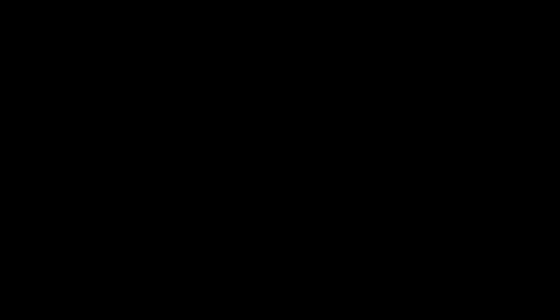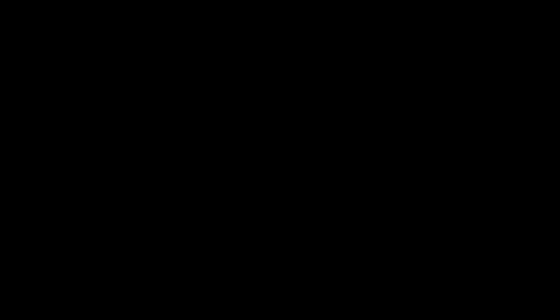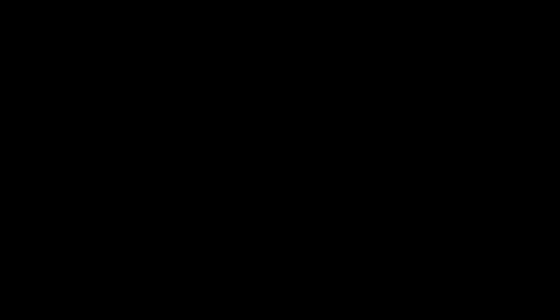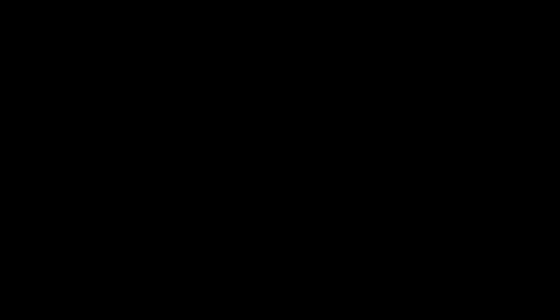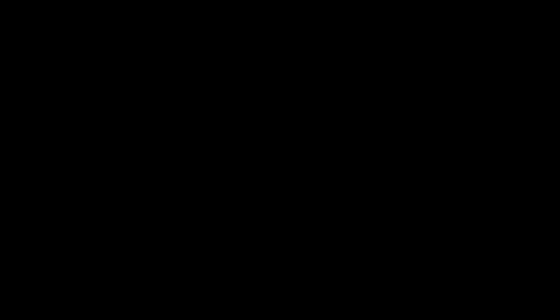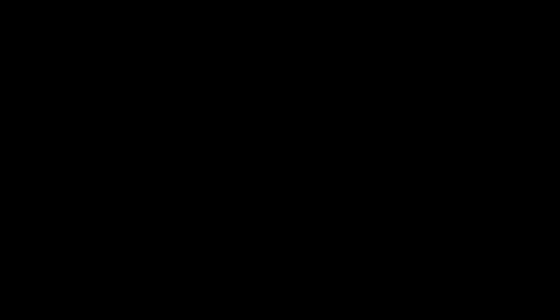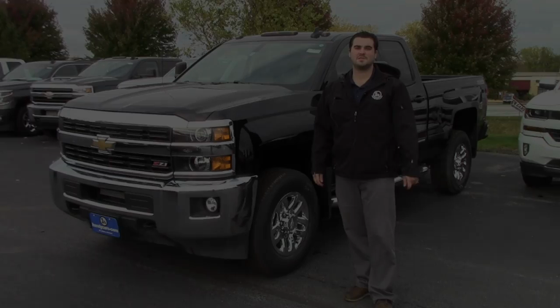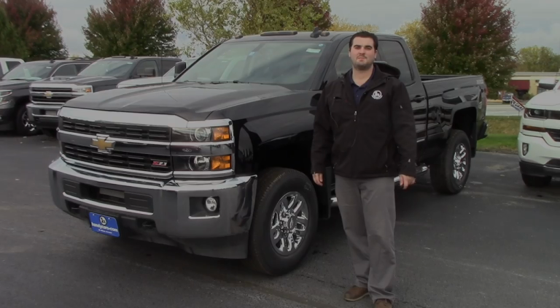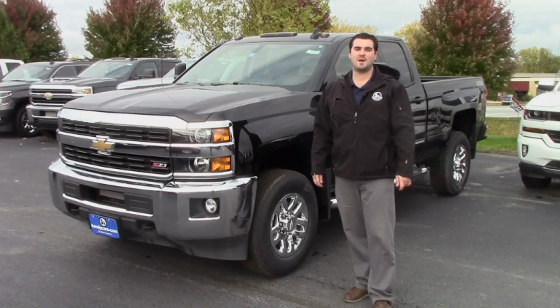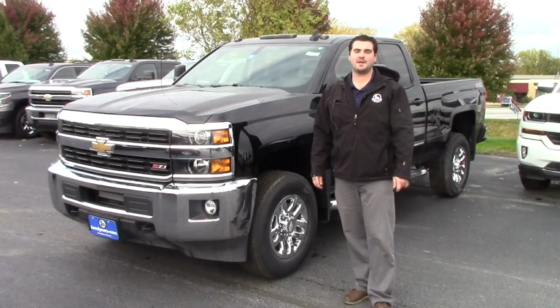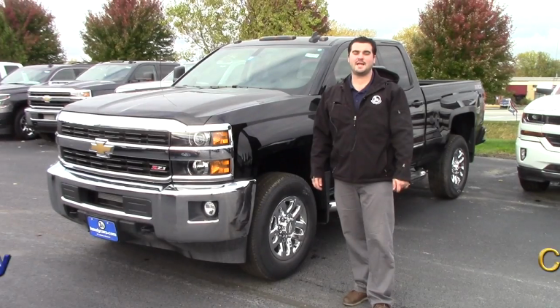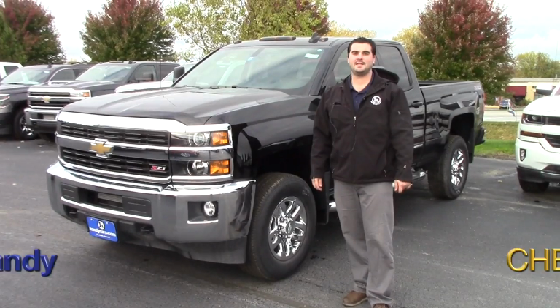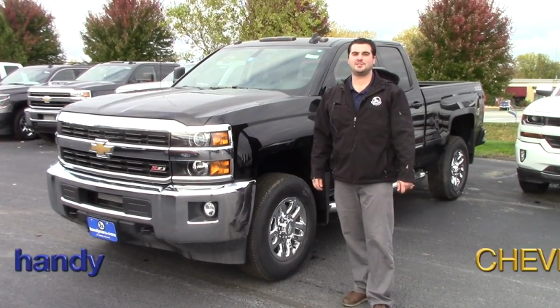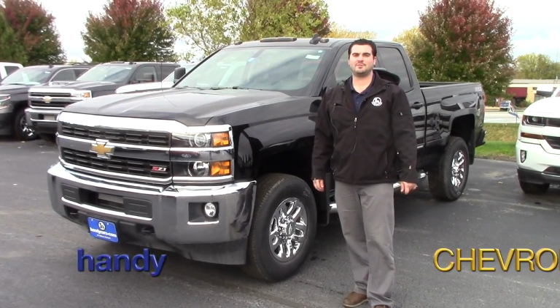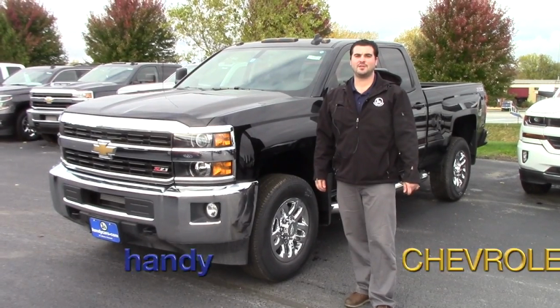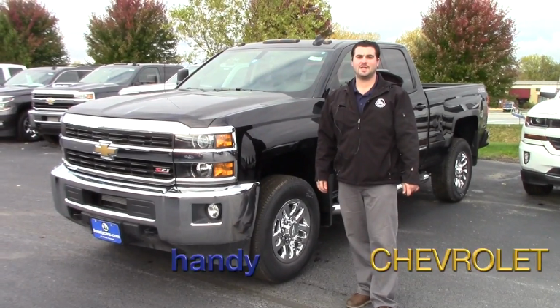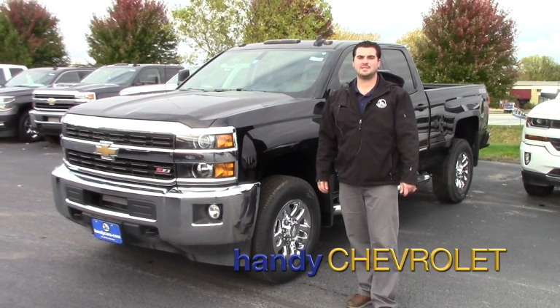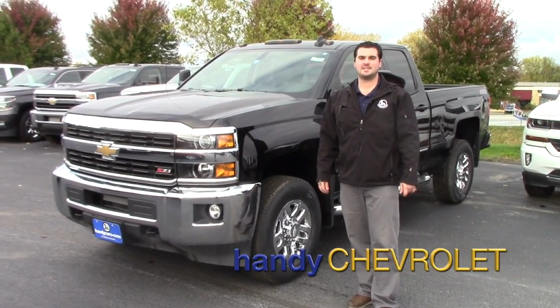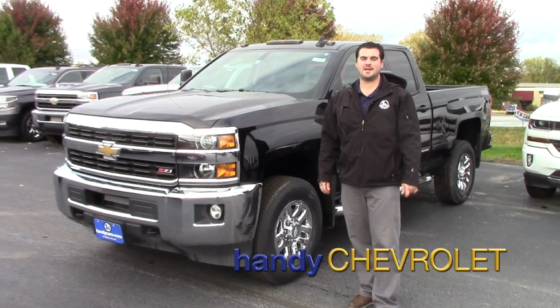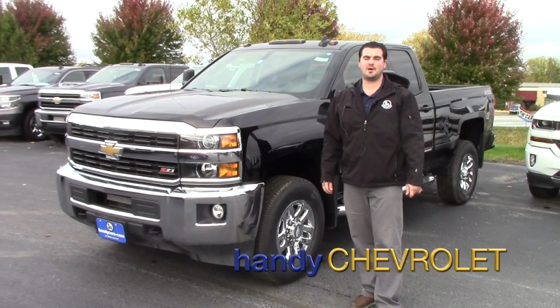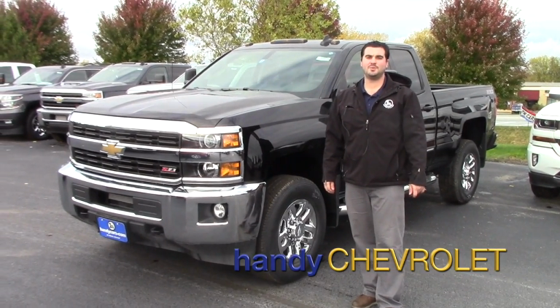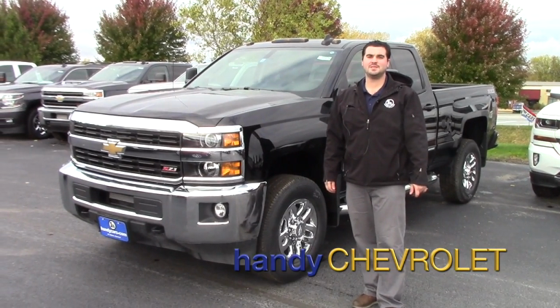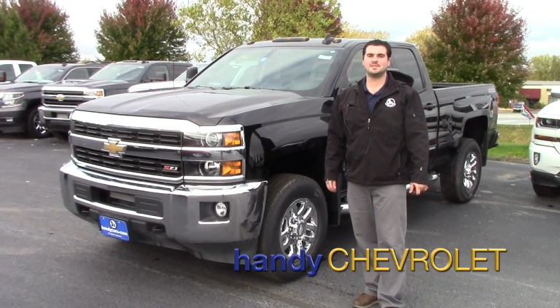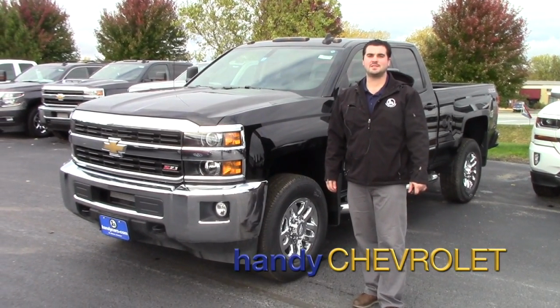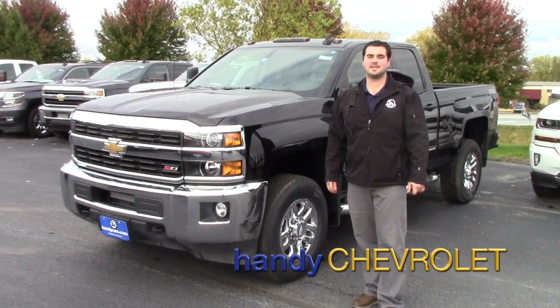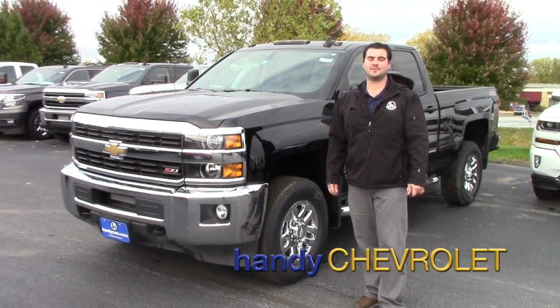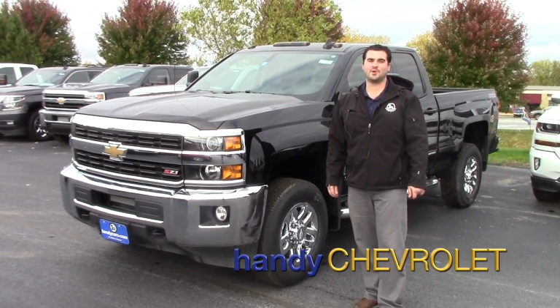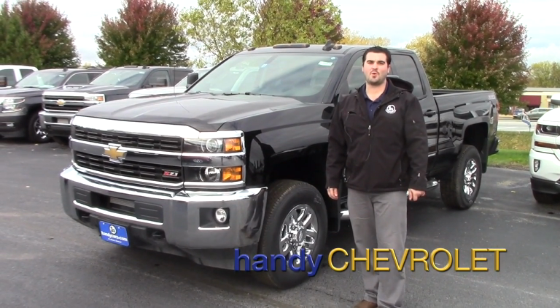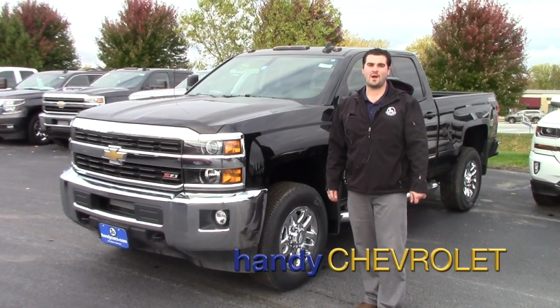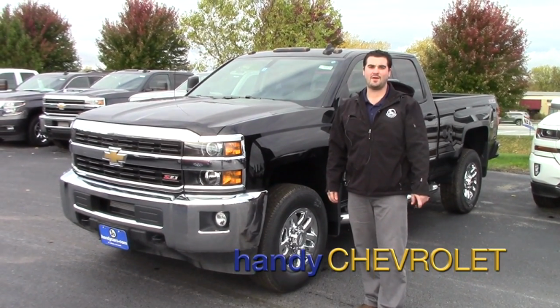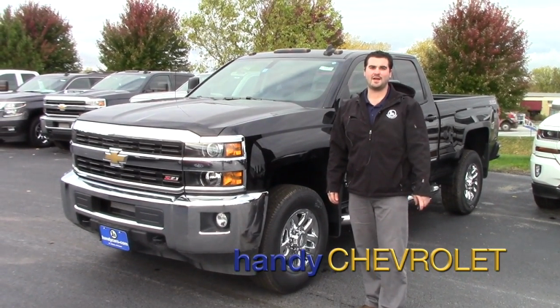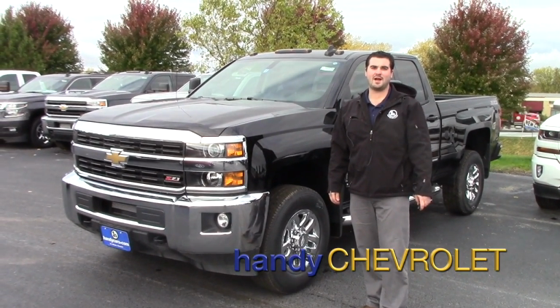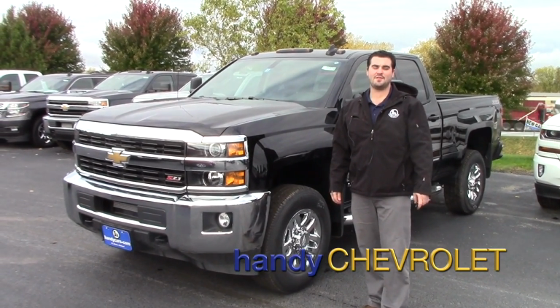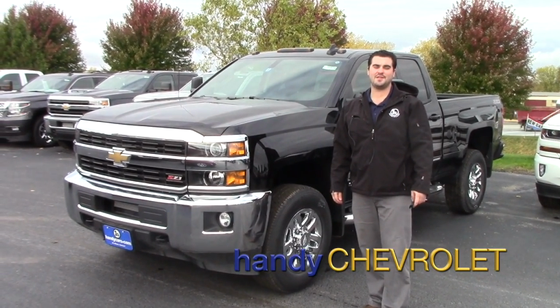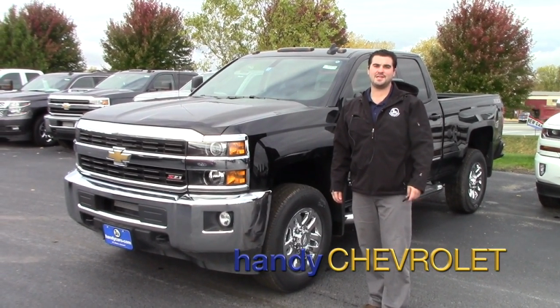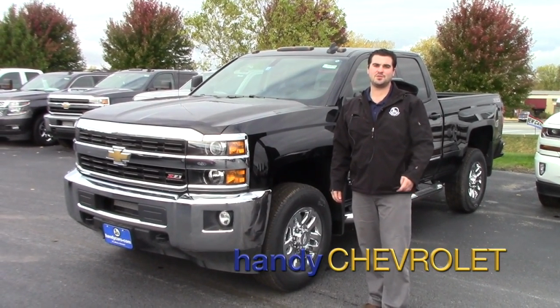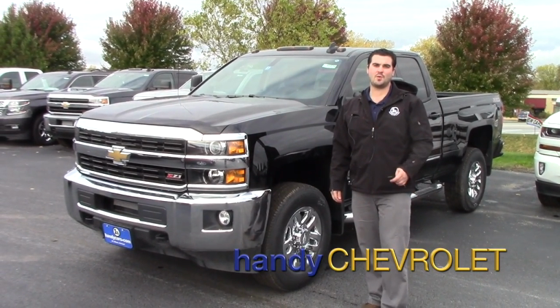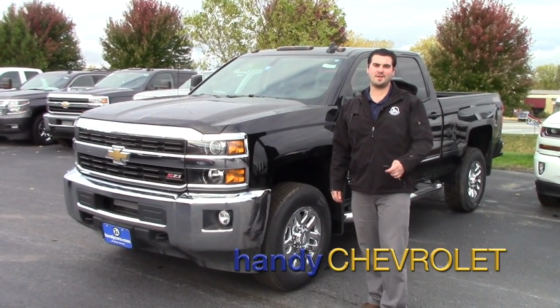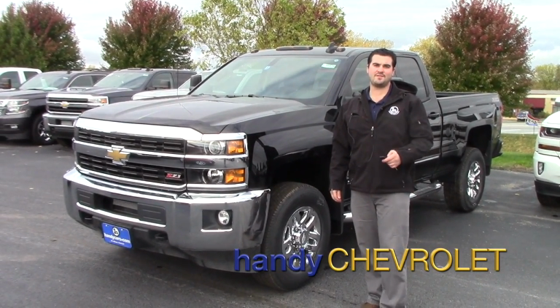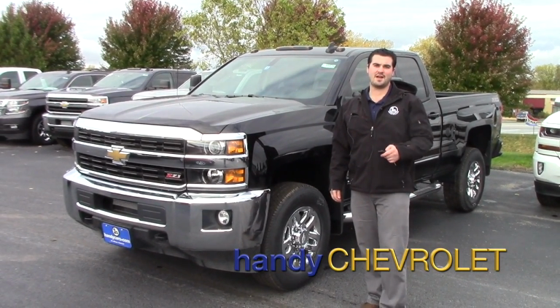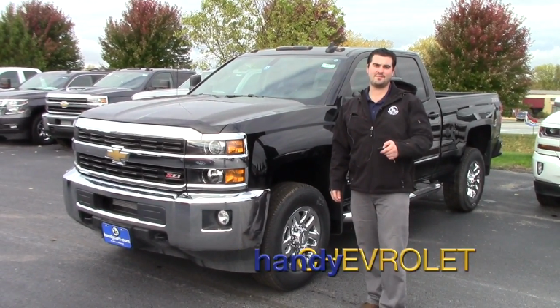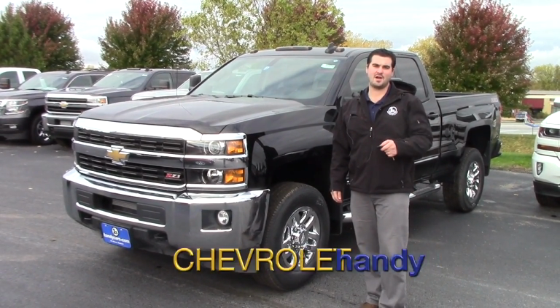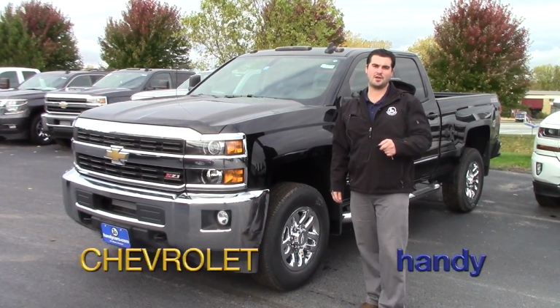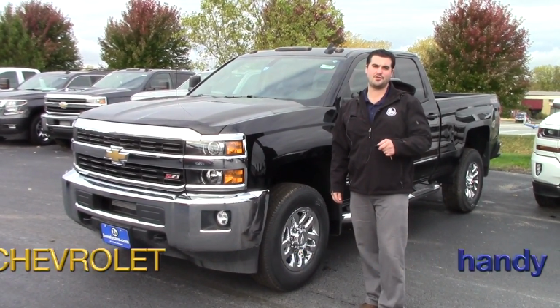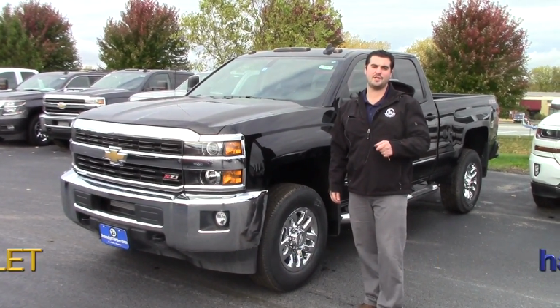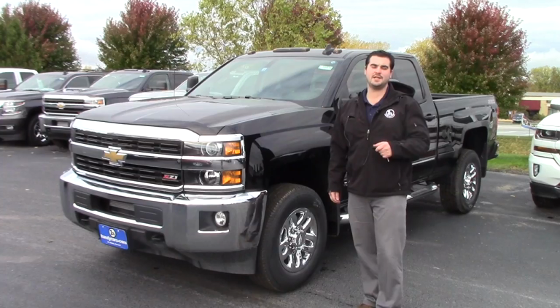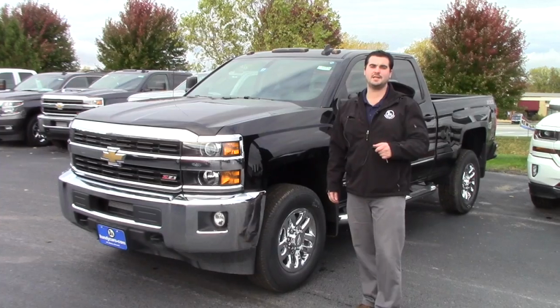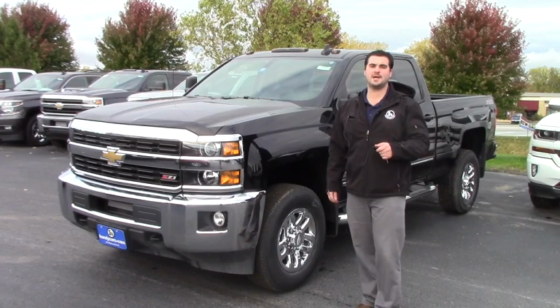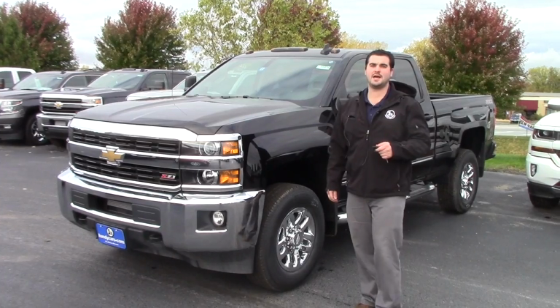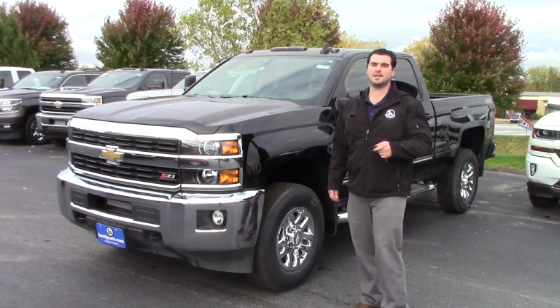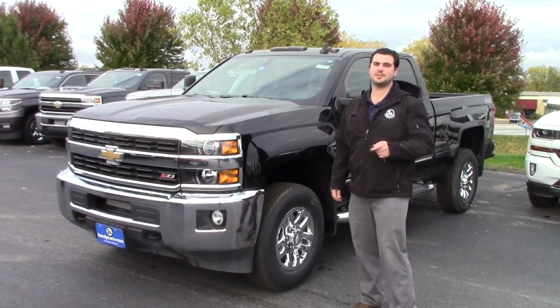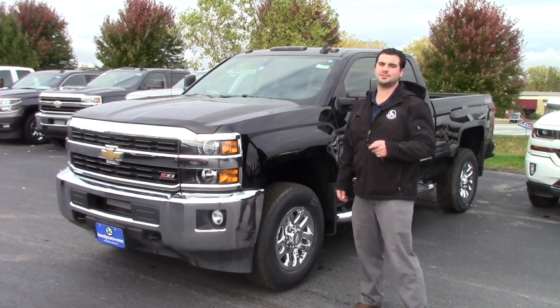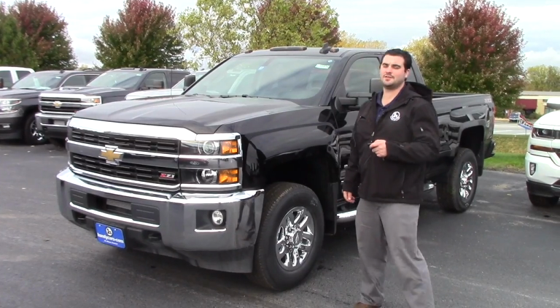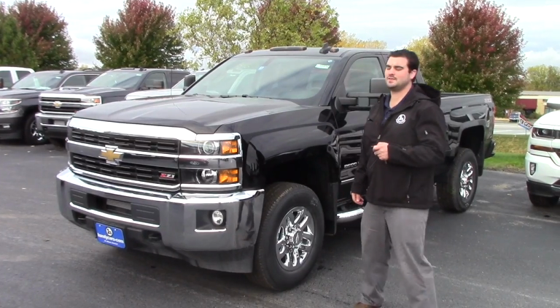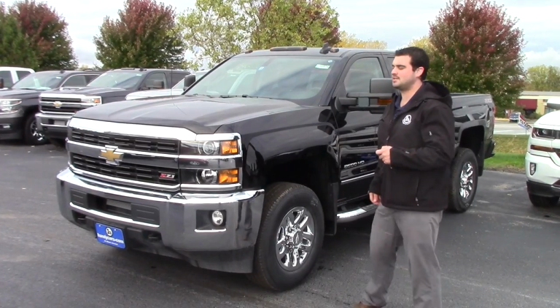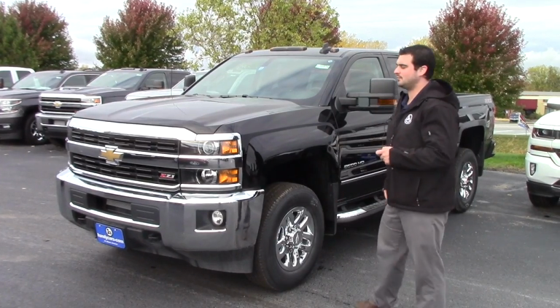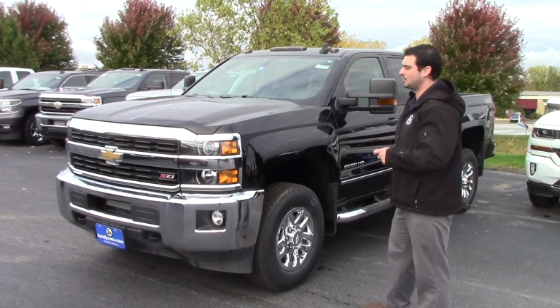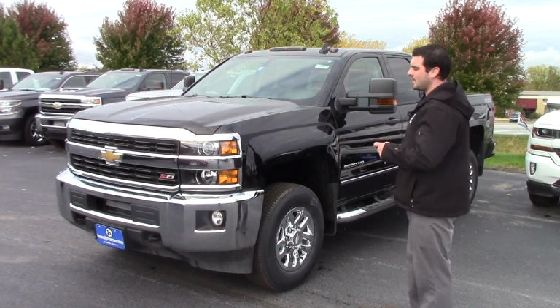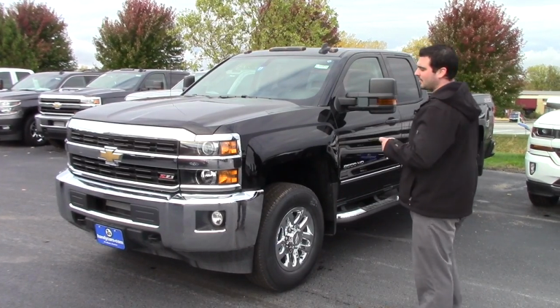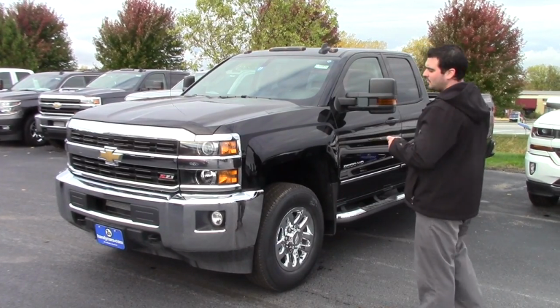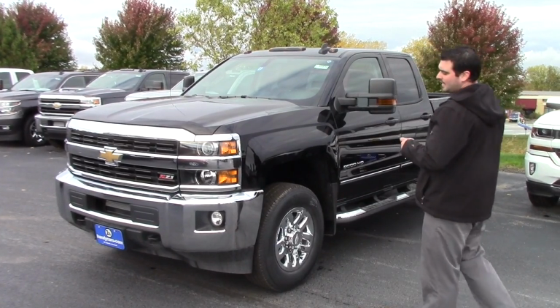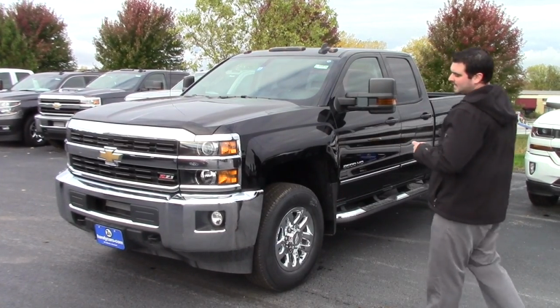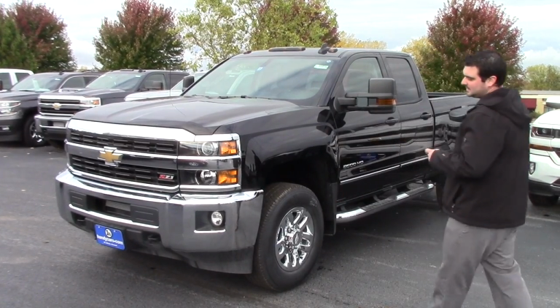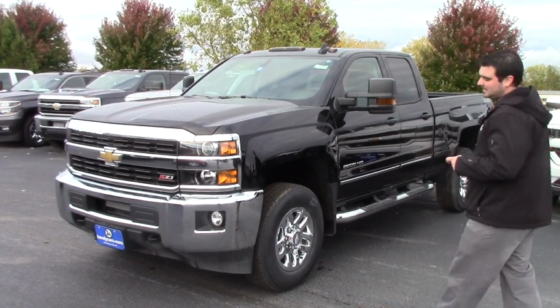Hey Tyler, this is Mark from Handy Chevrolet in St. Albans. Thanks for inquiring on the 2500 Chevy Silverado HD.